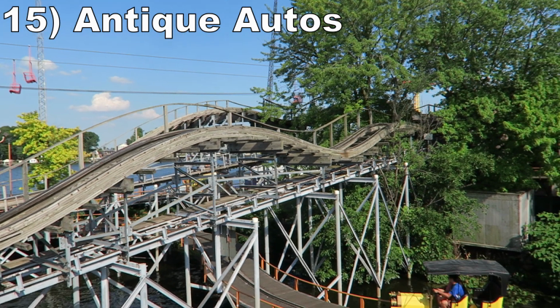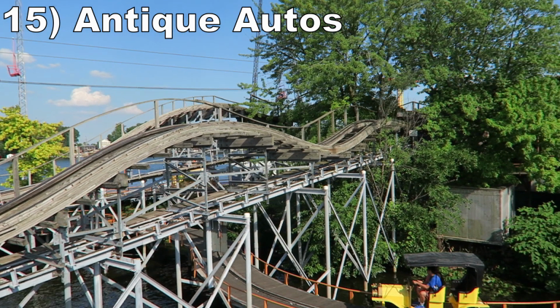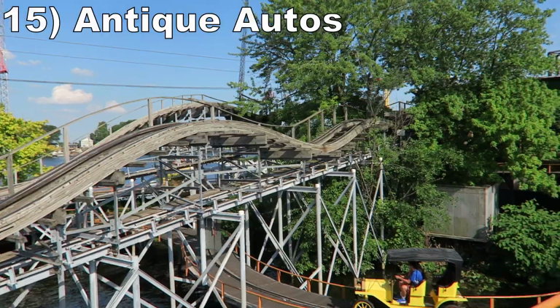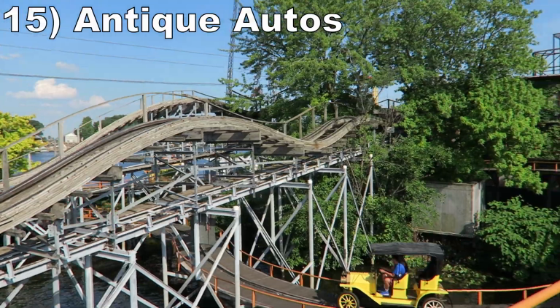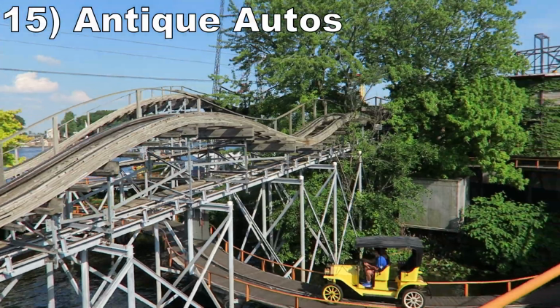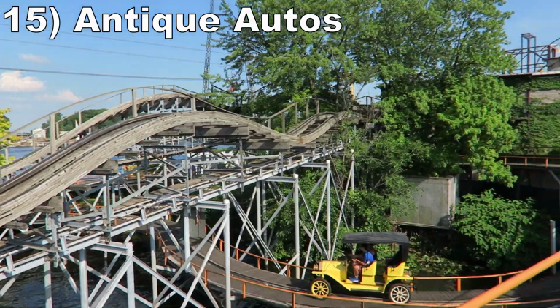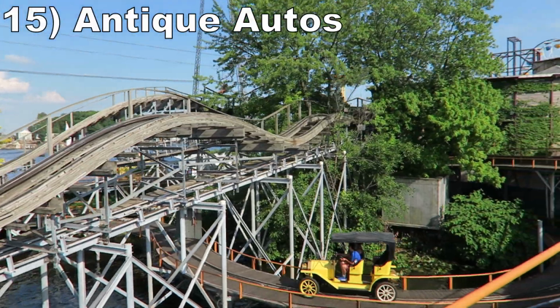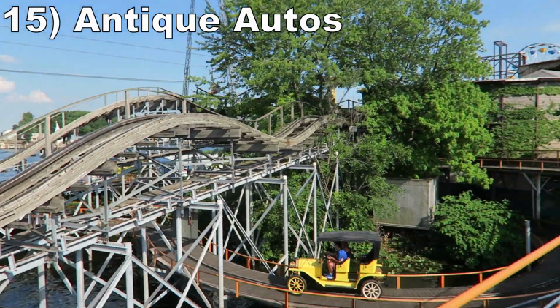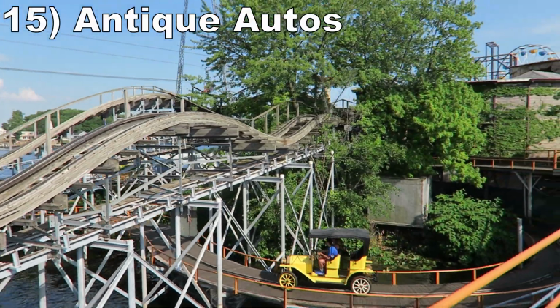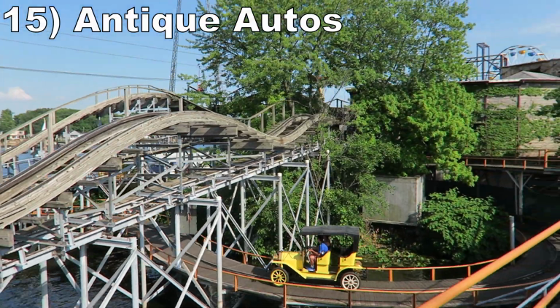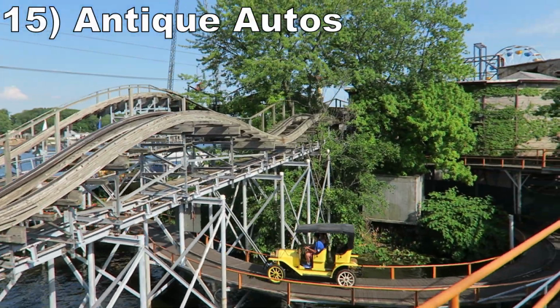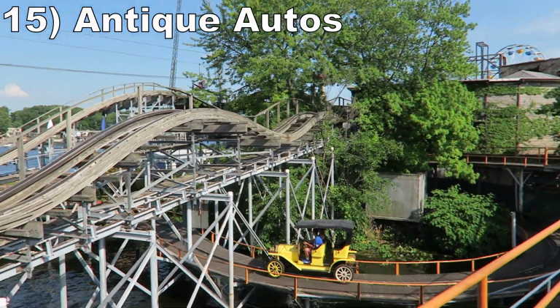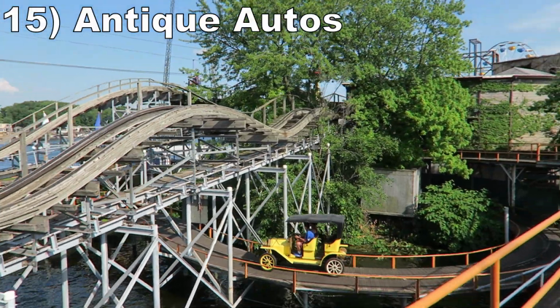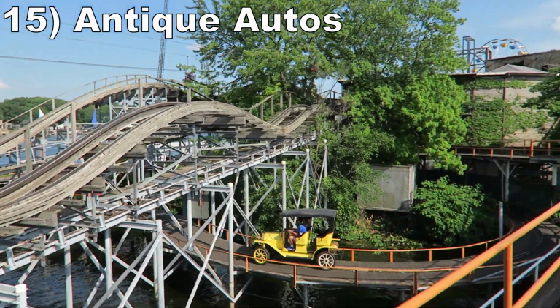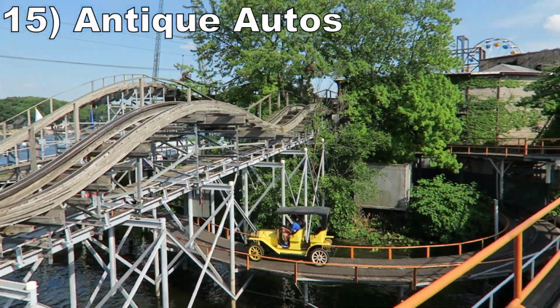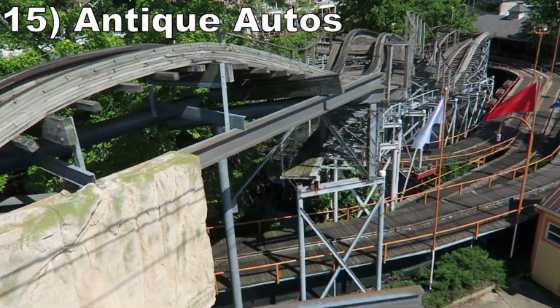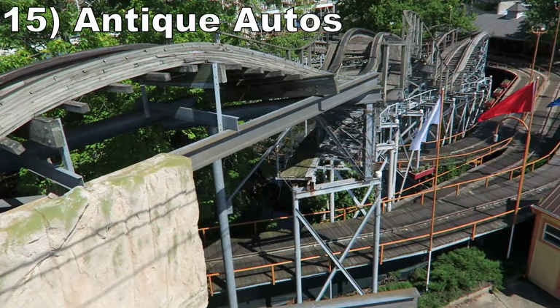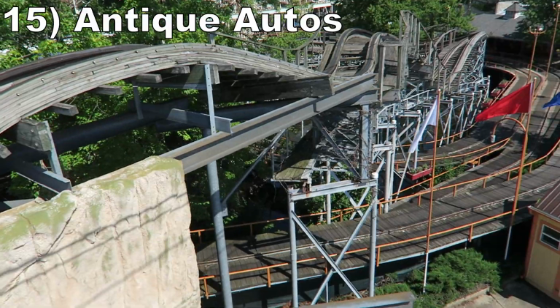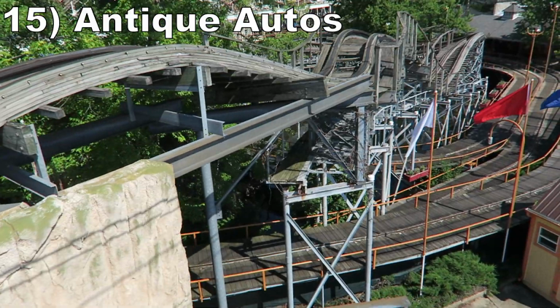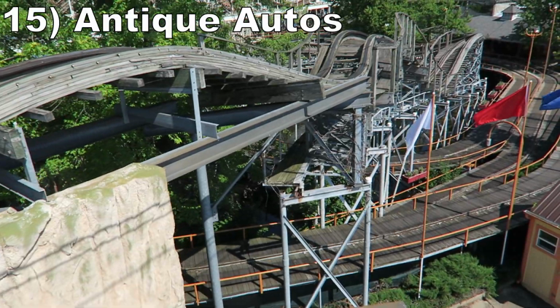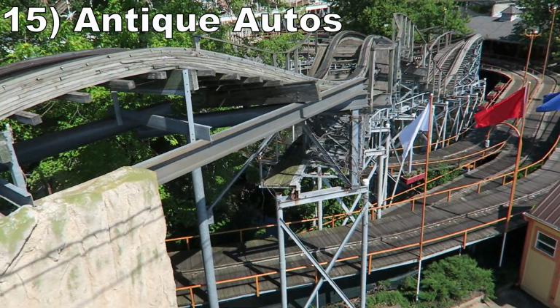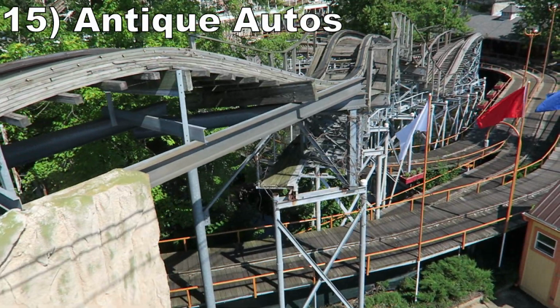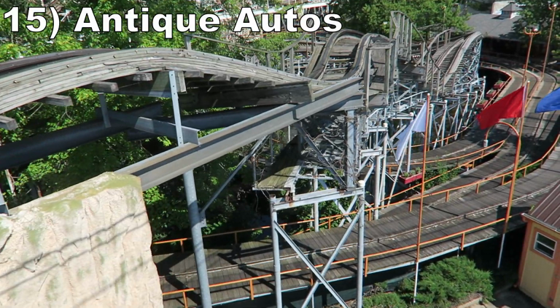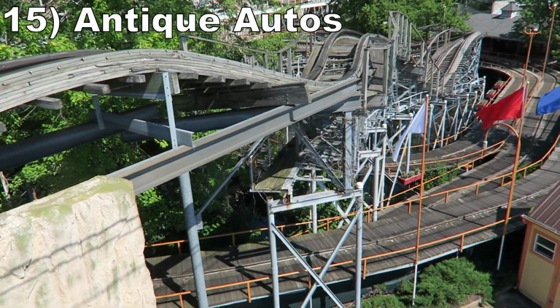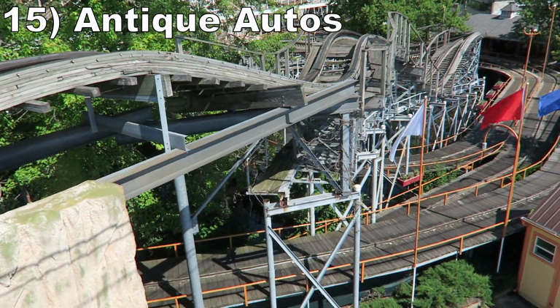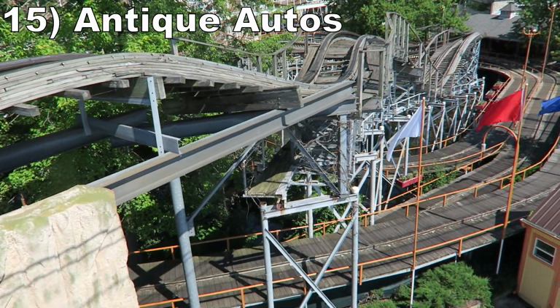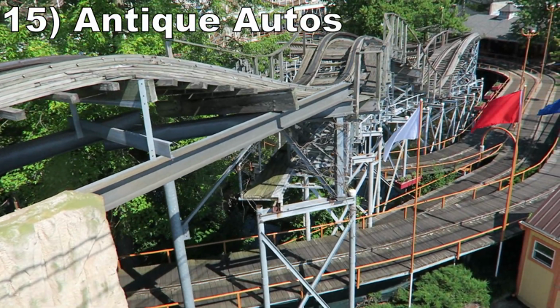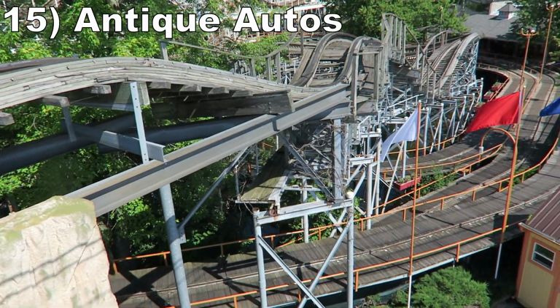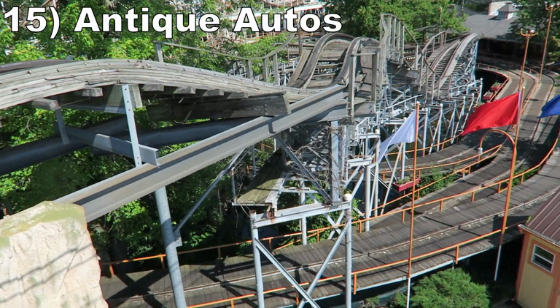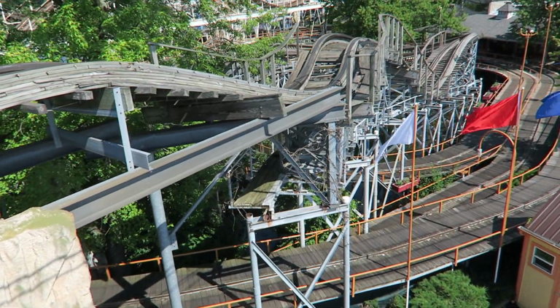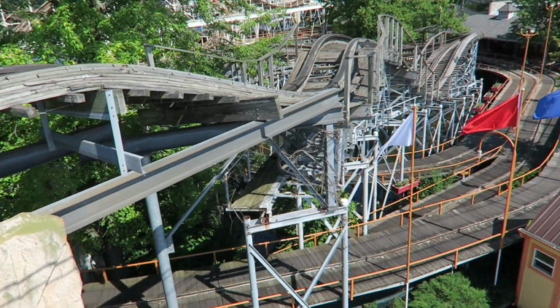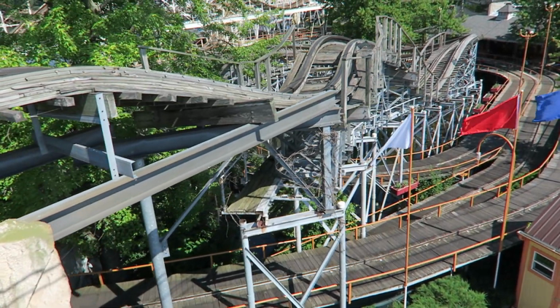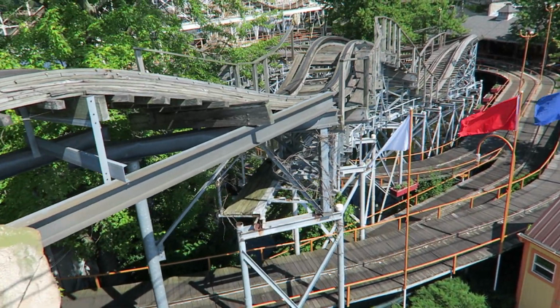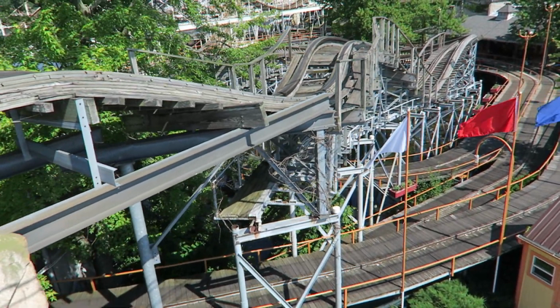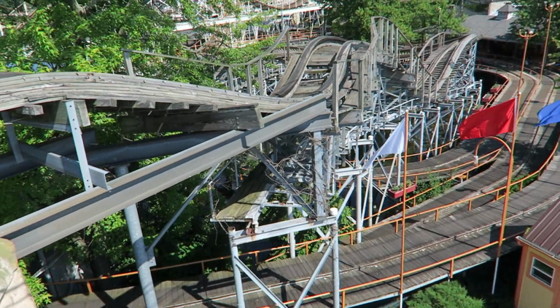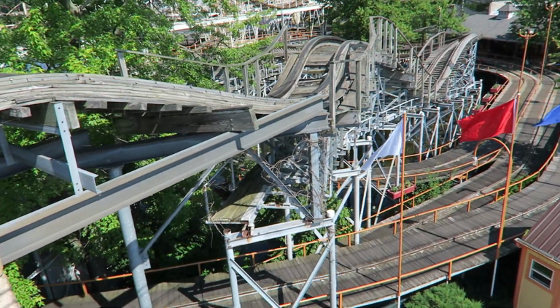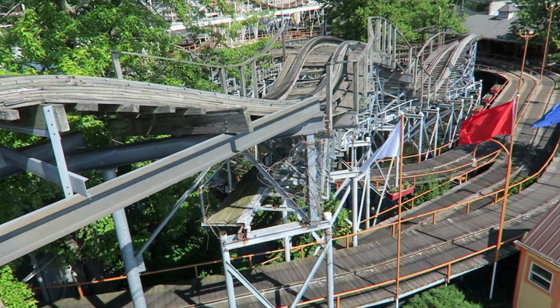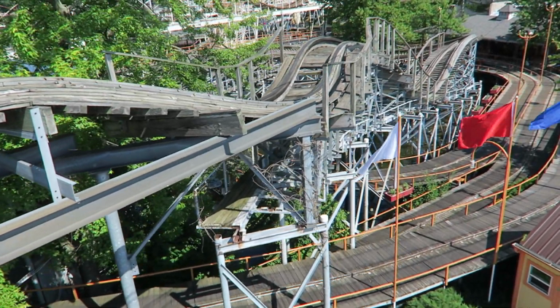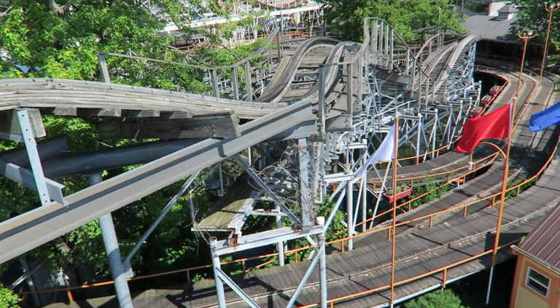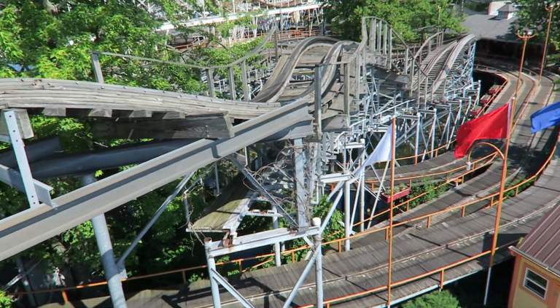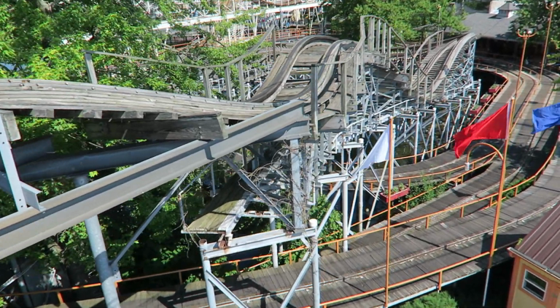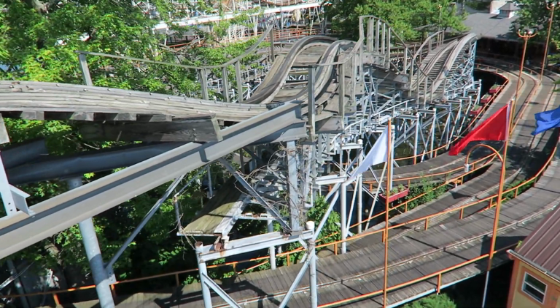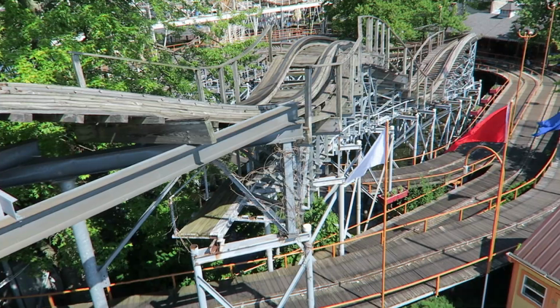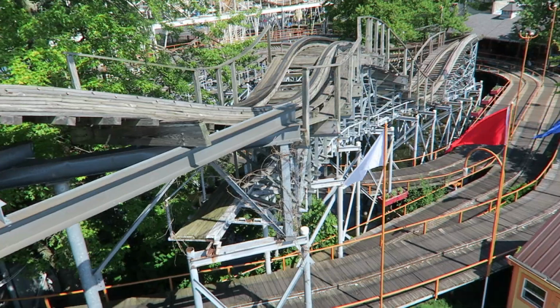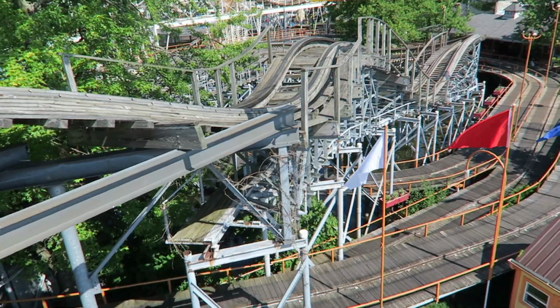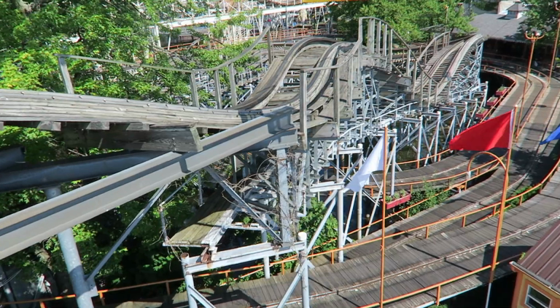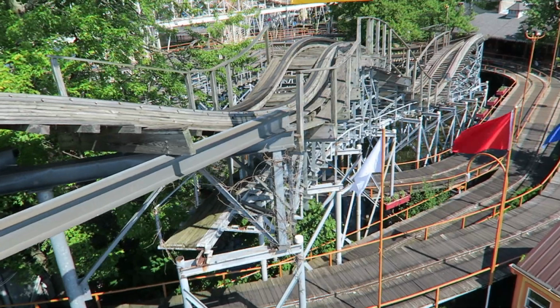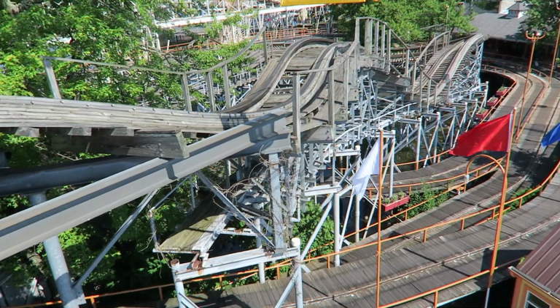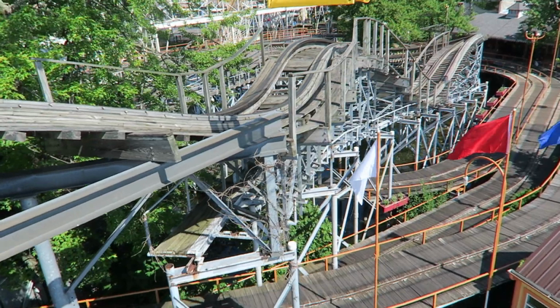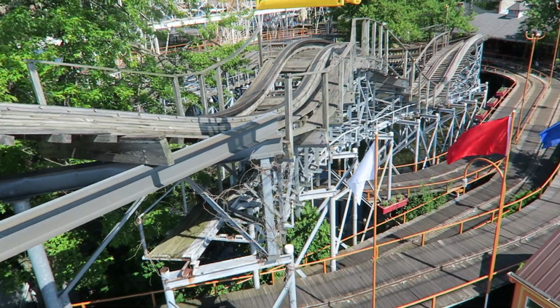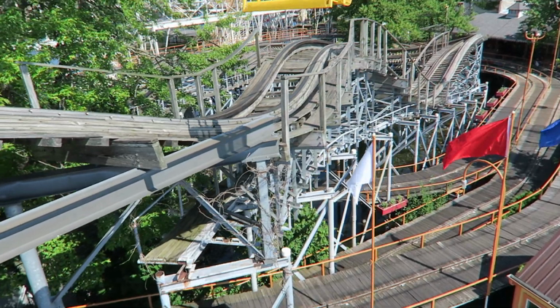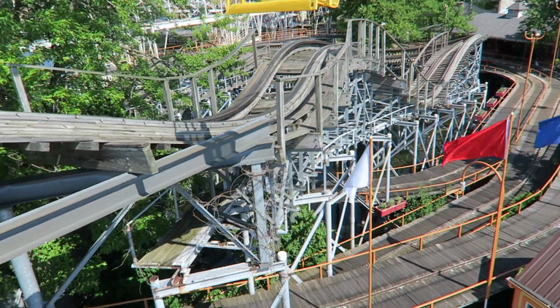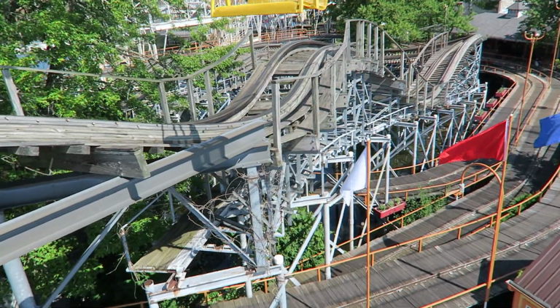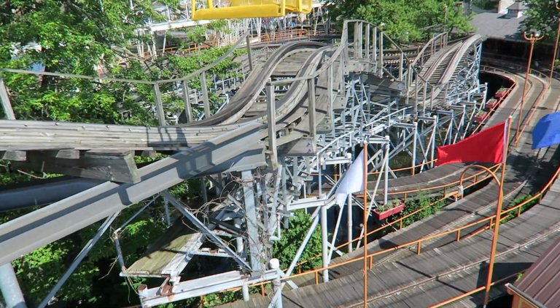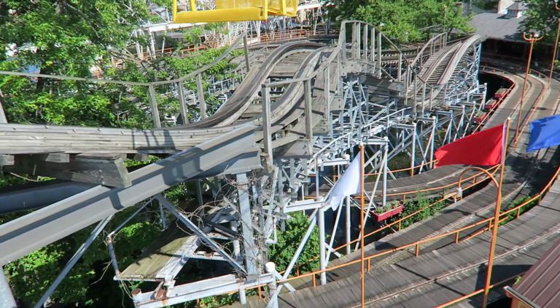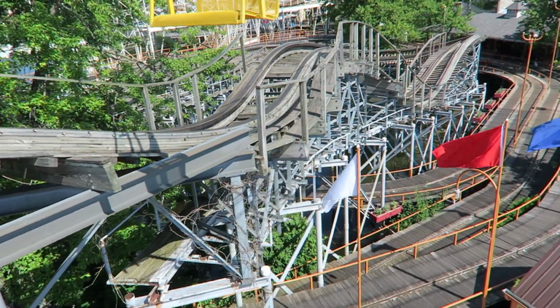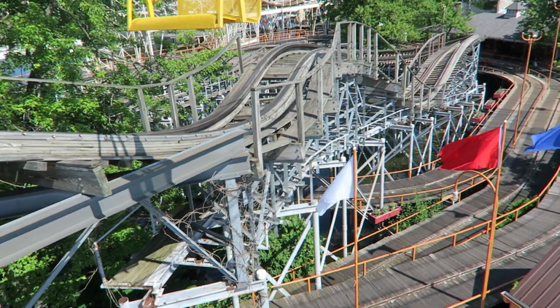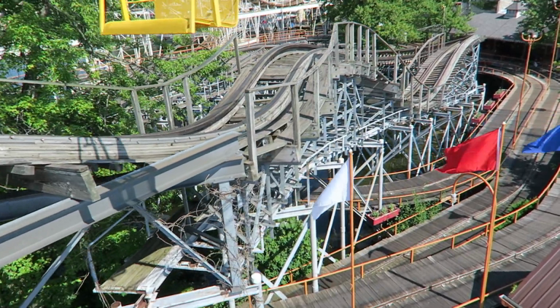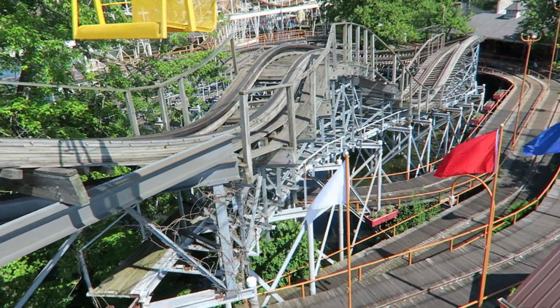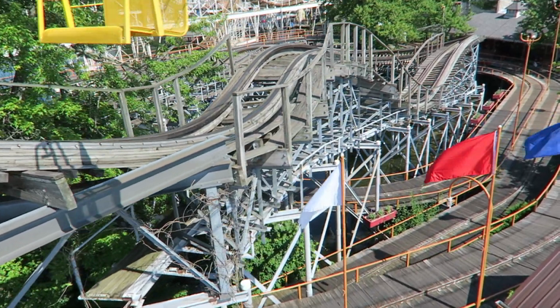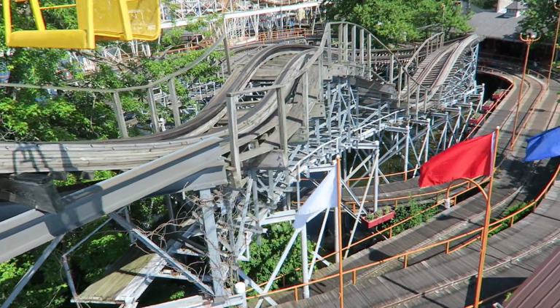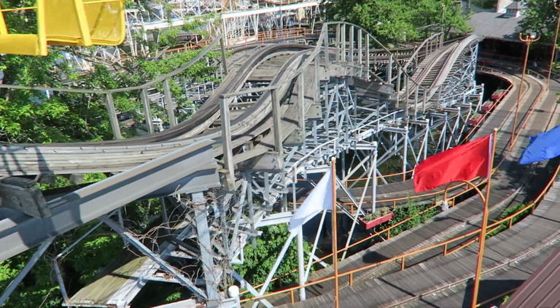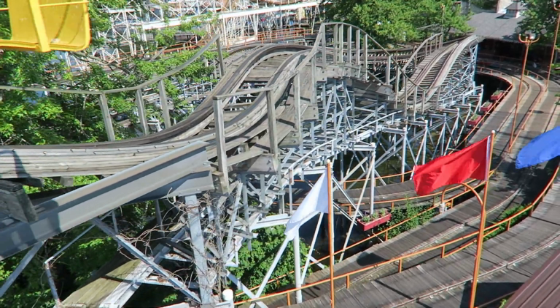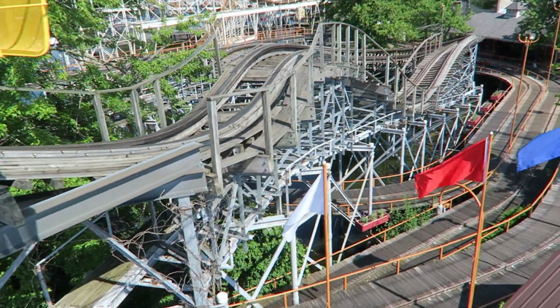#15: Antique Autos — This track-guided car ride has an interesting multi-level layout and it offers some of the best views of Lost Coaster.